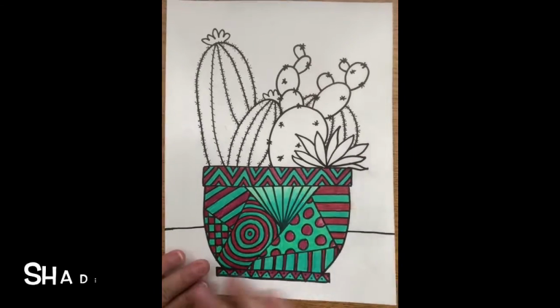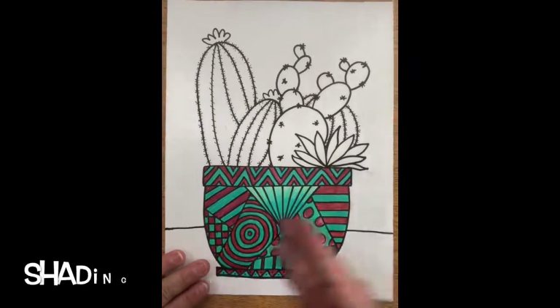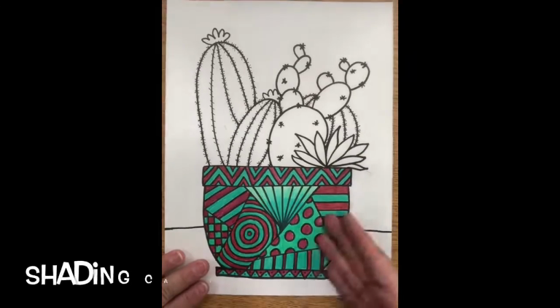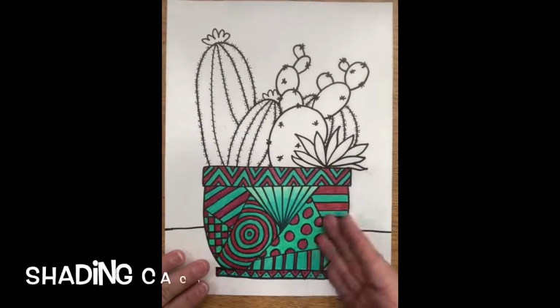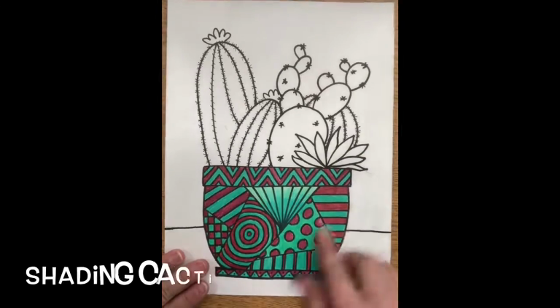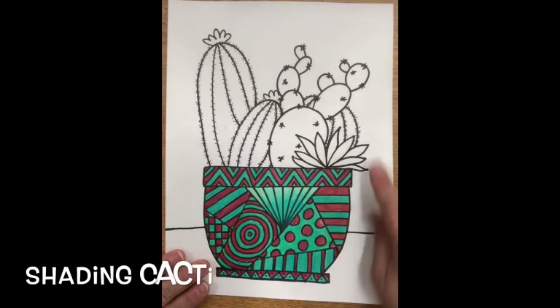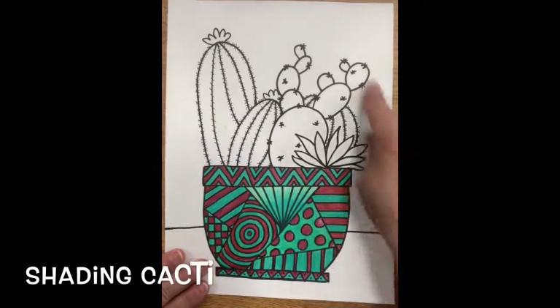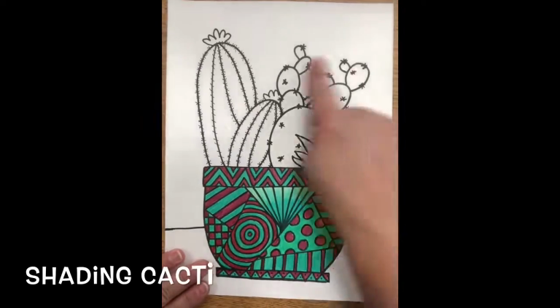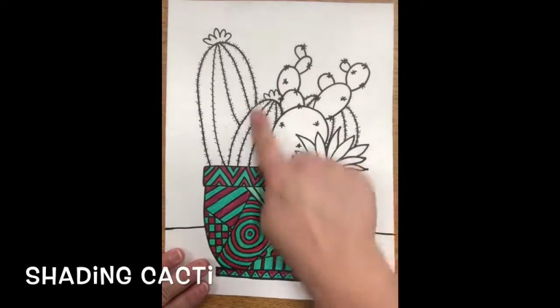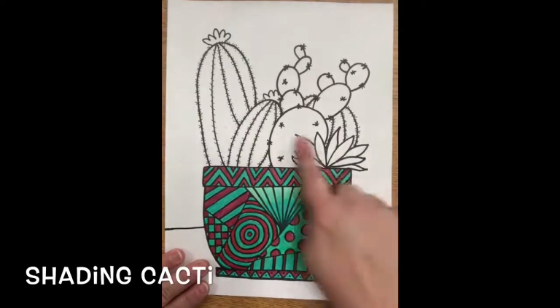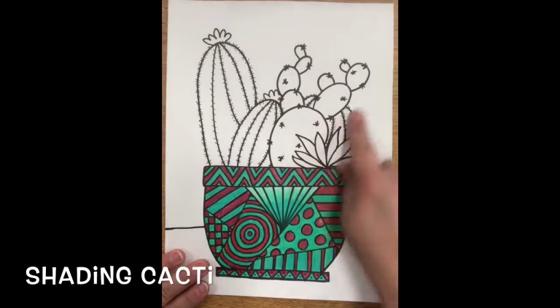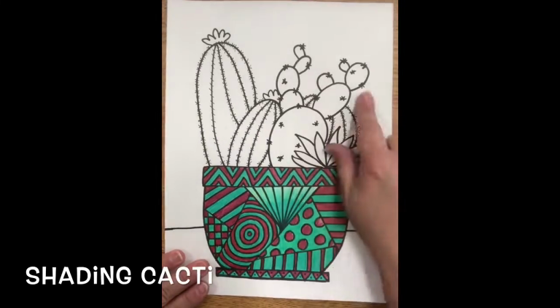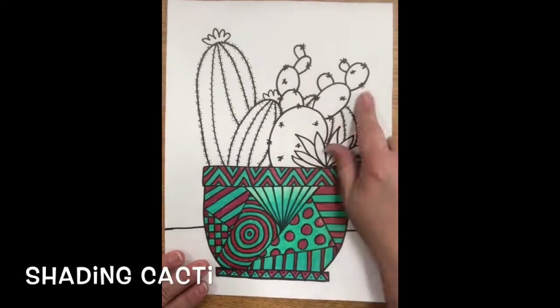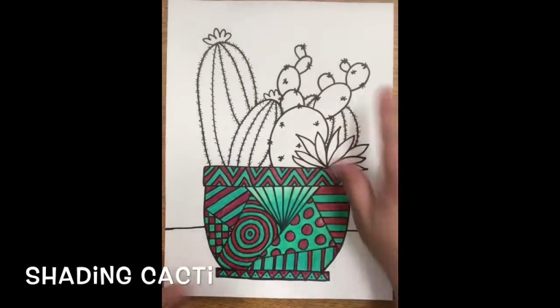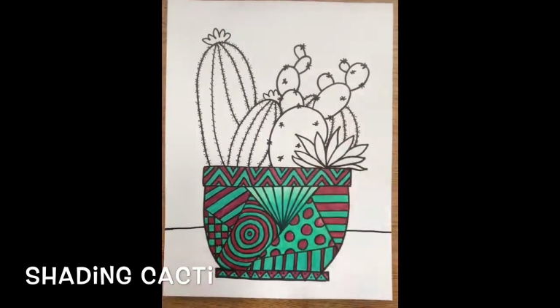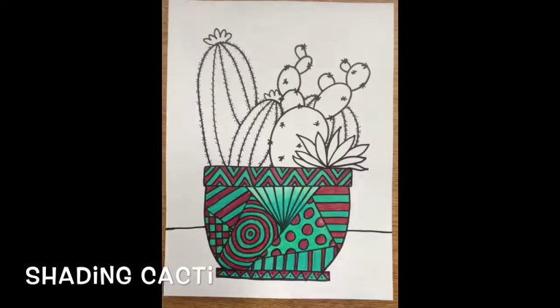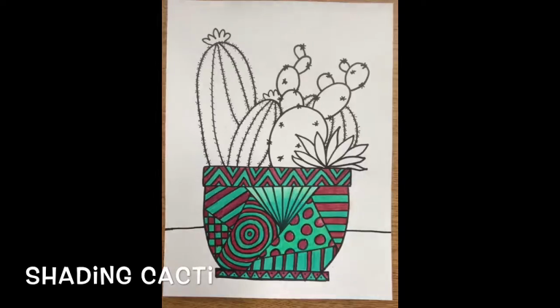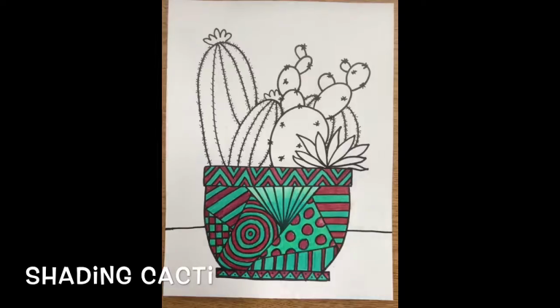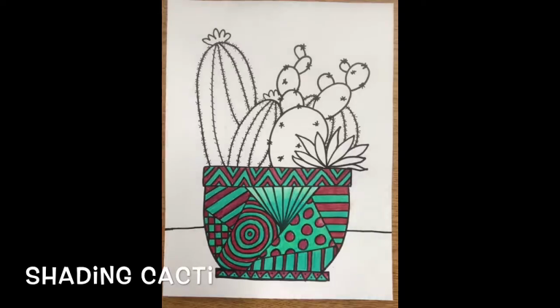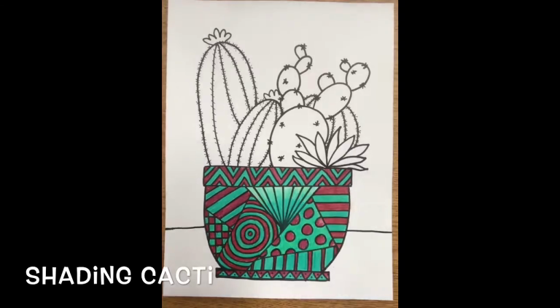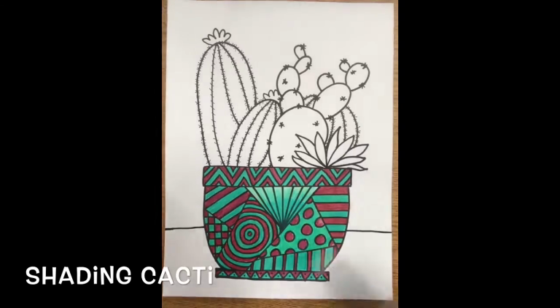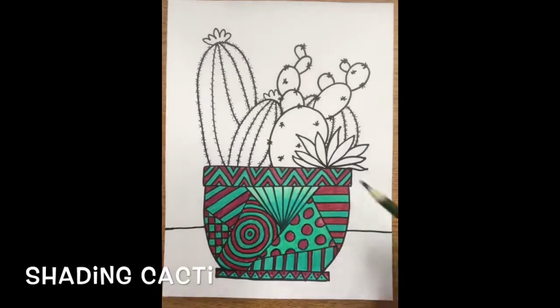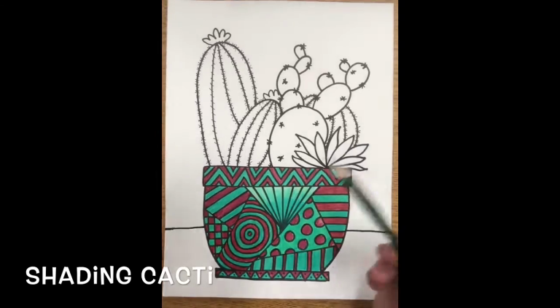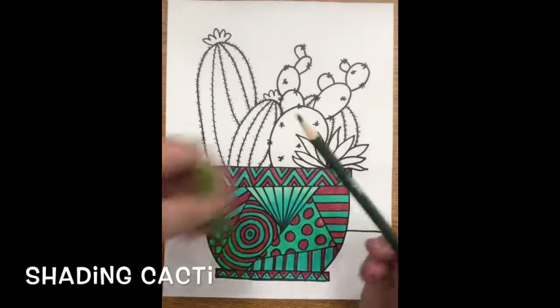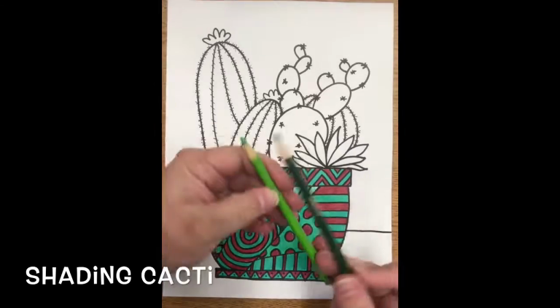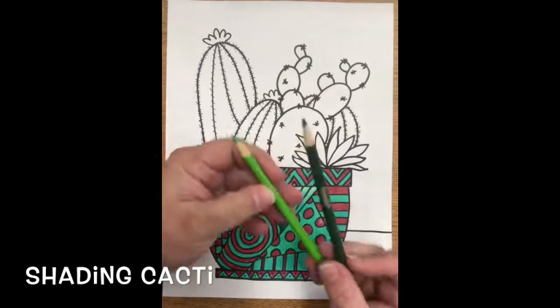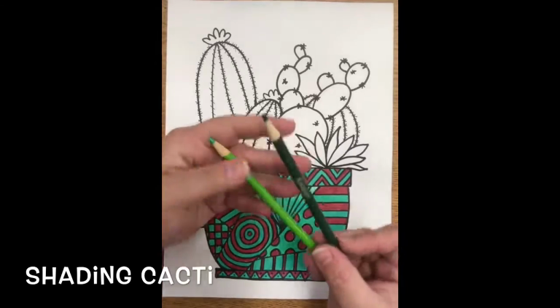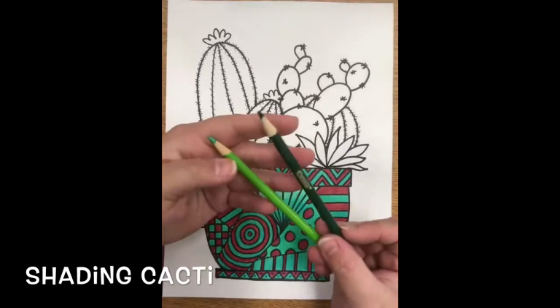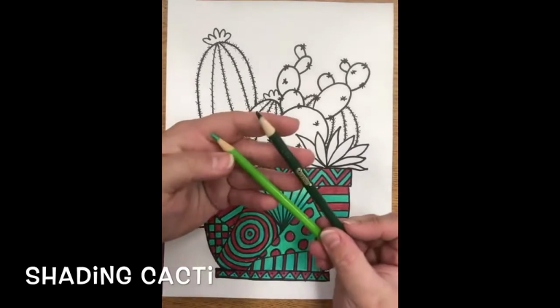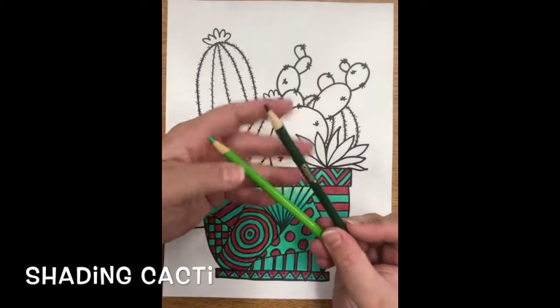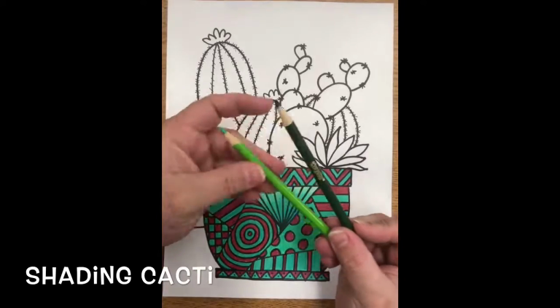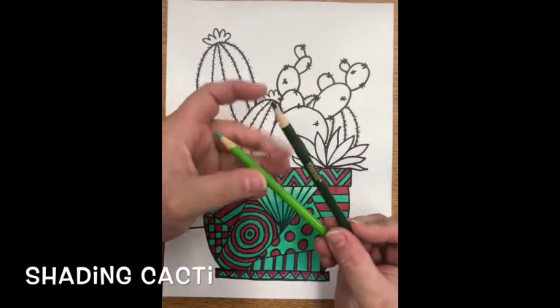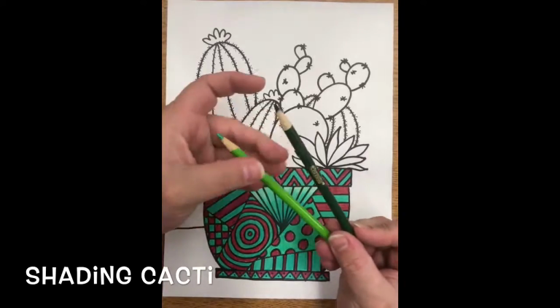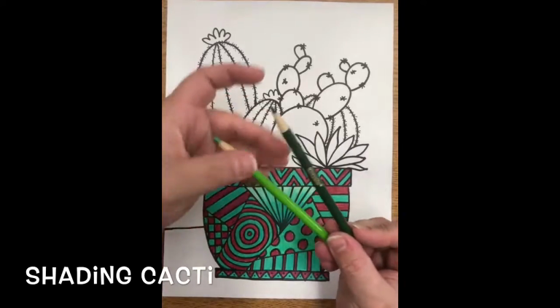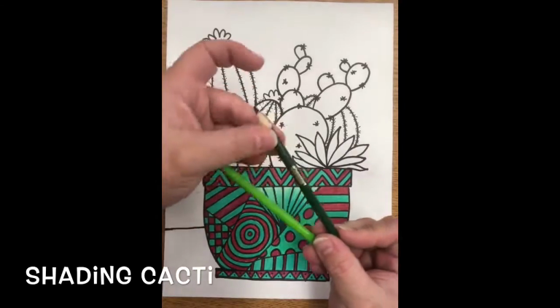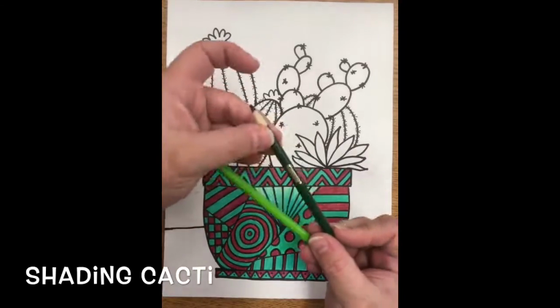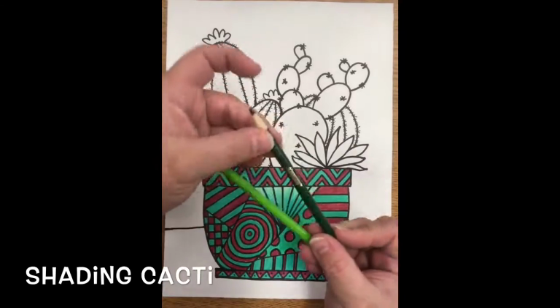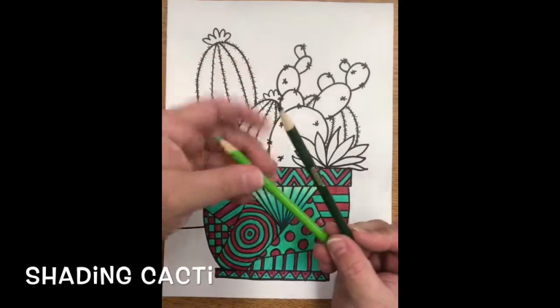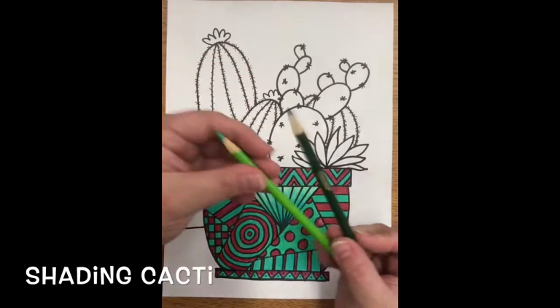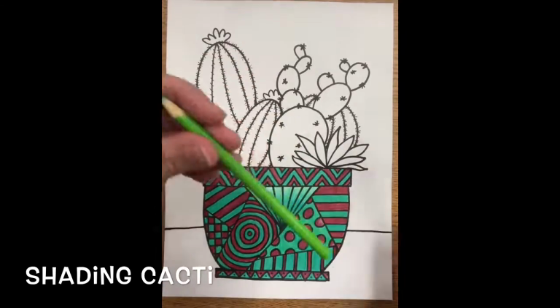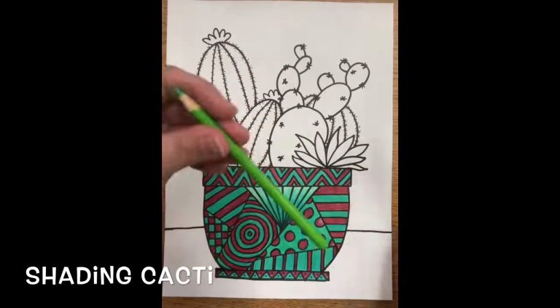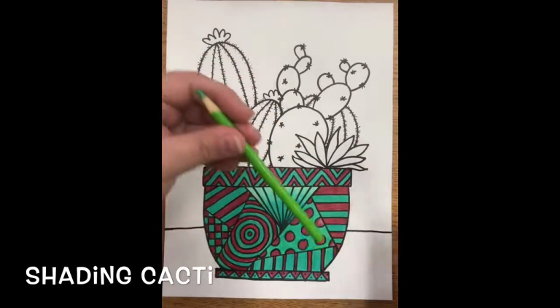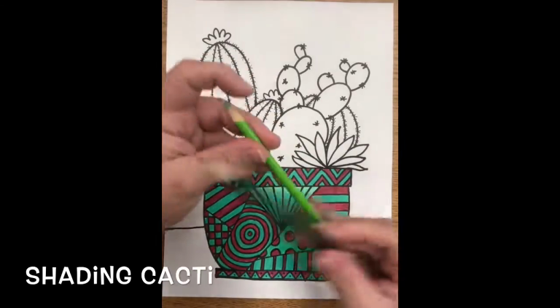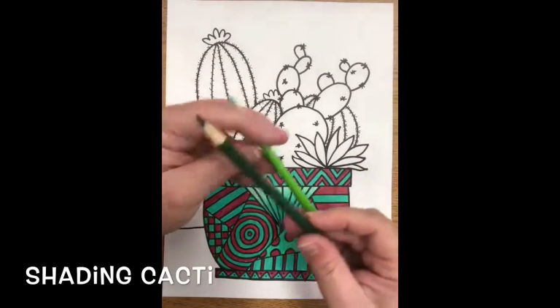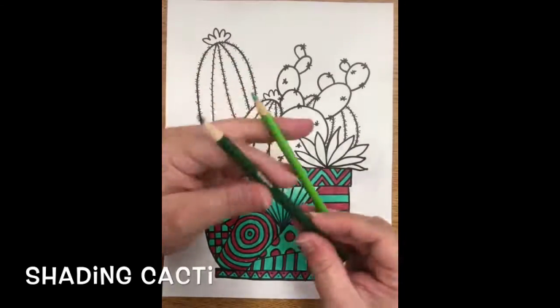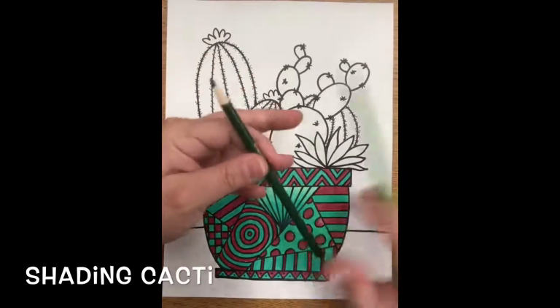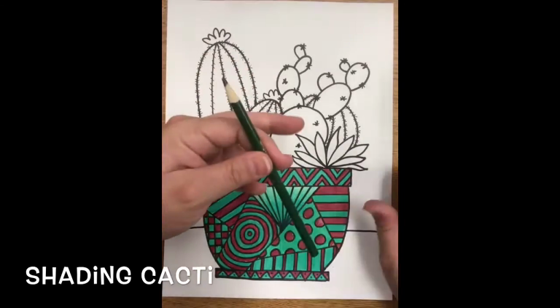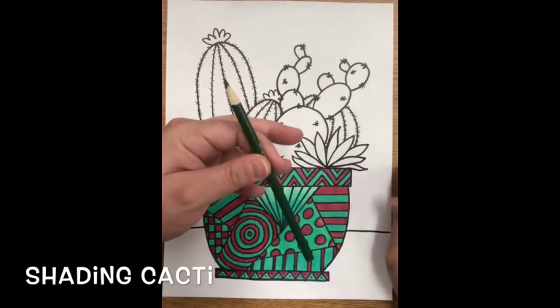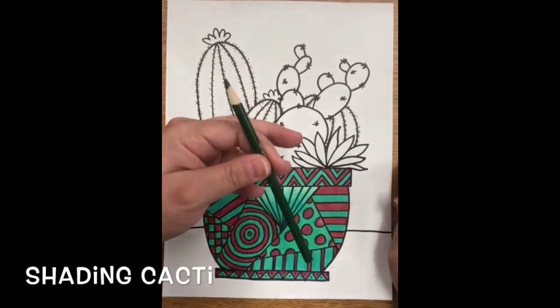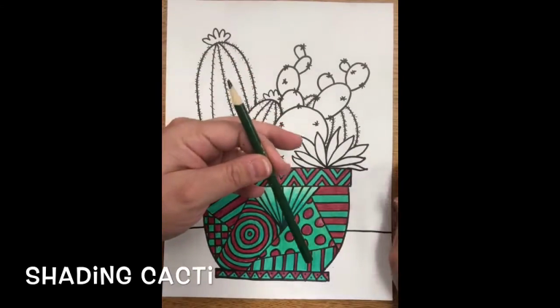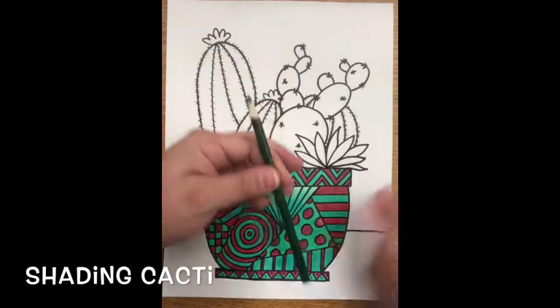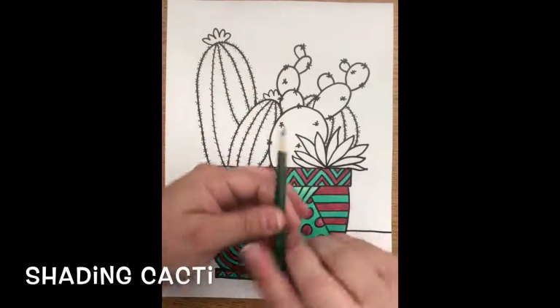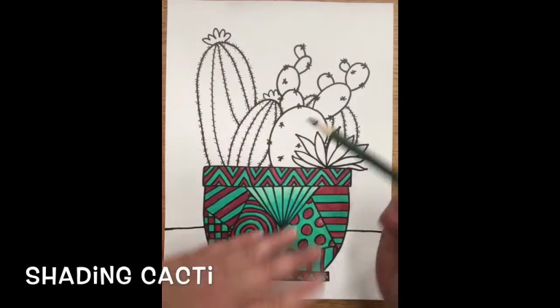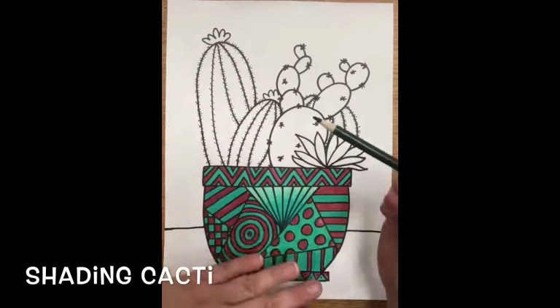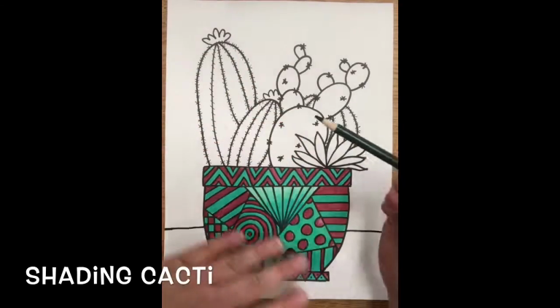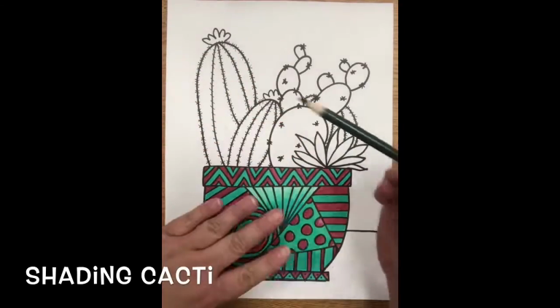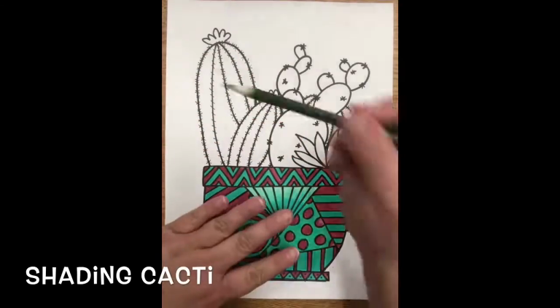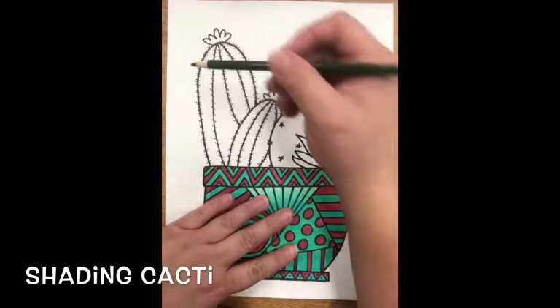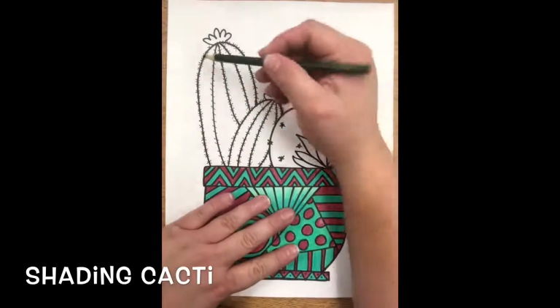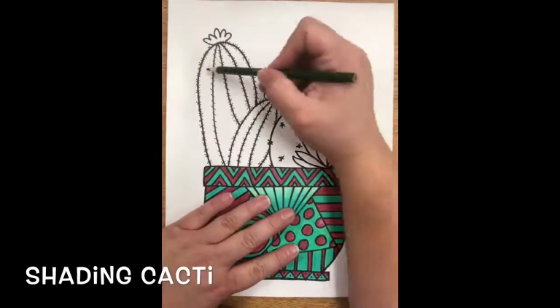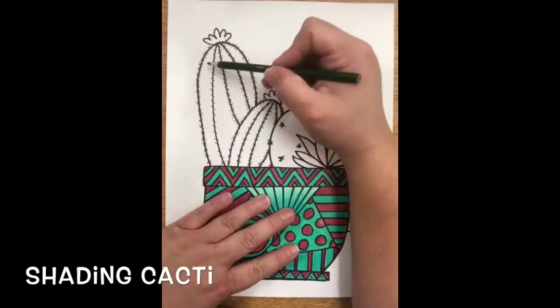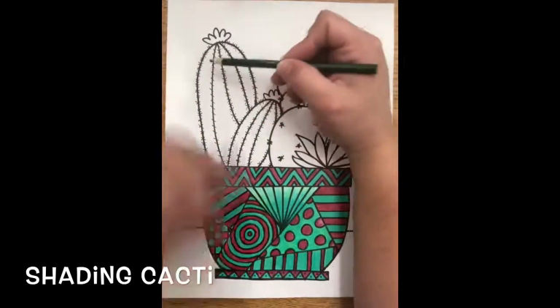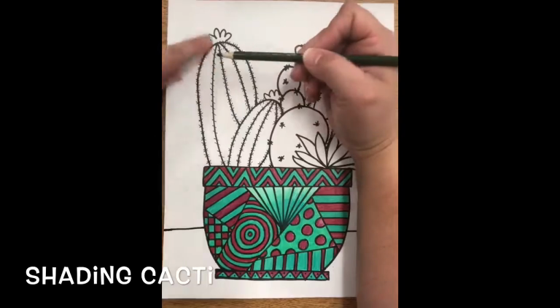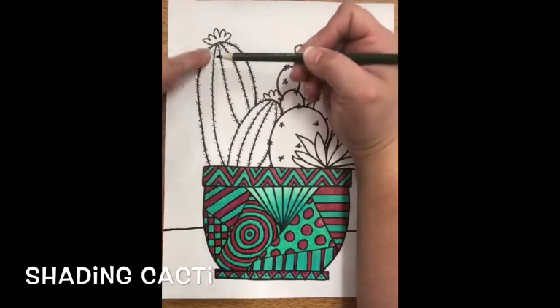So I'm done here and now we're going to work on our cacti. I have two colors, a light and a dark. We're going to put our light to the side and start with our dark.